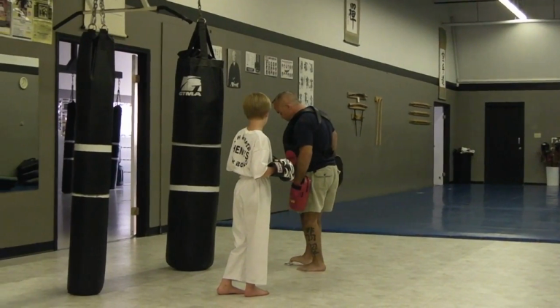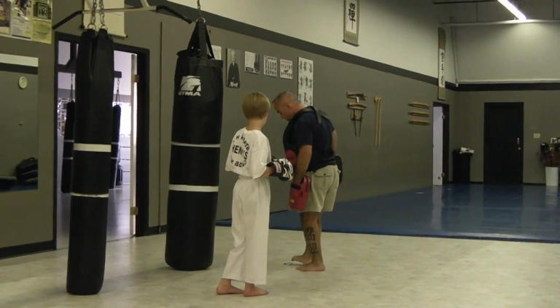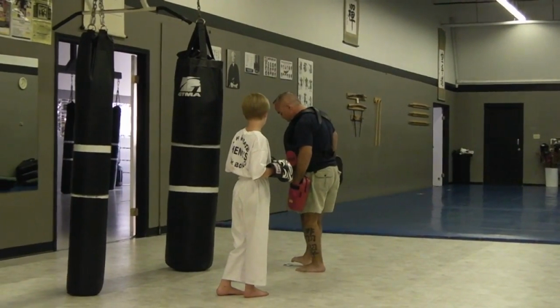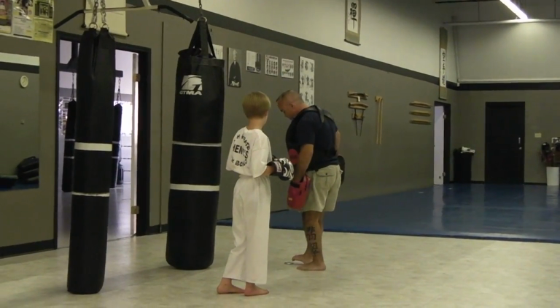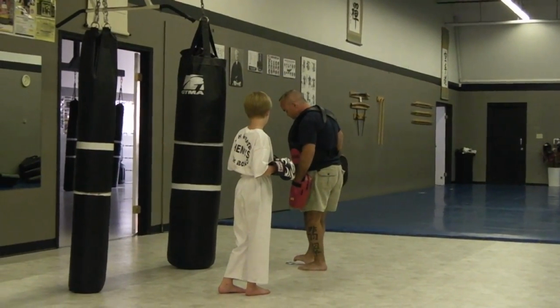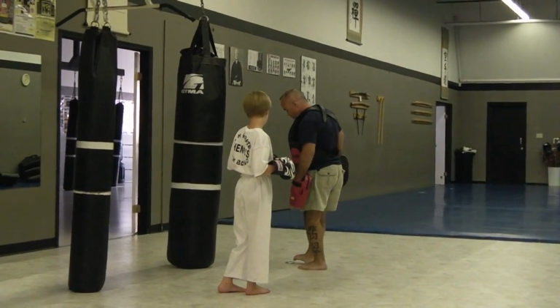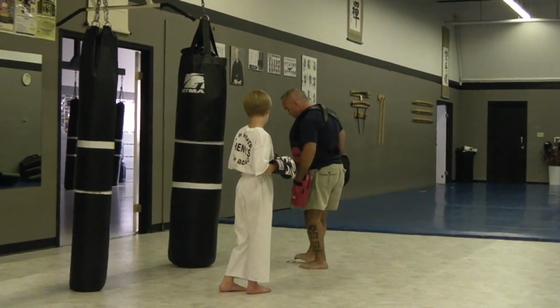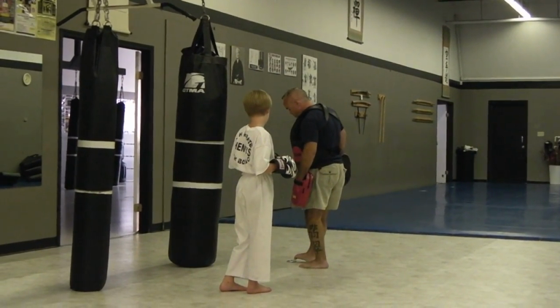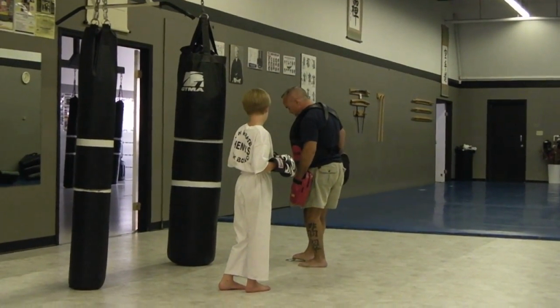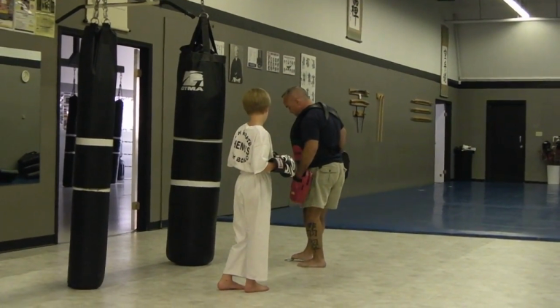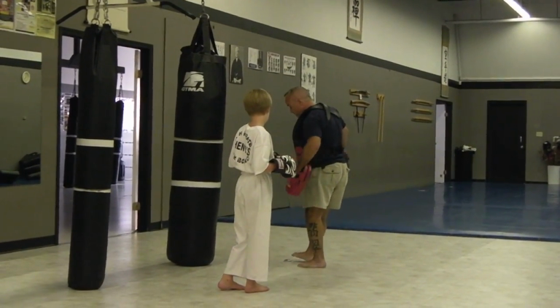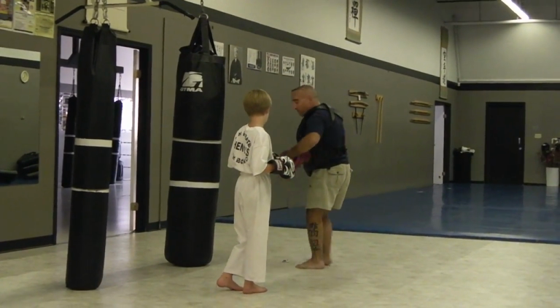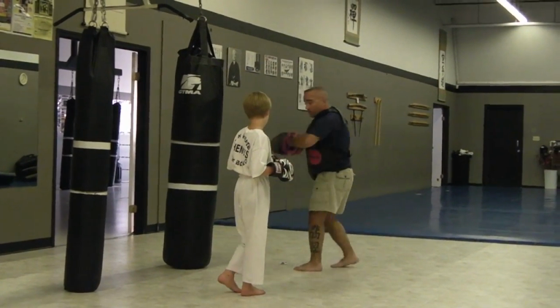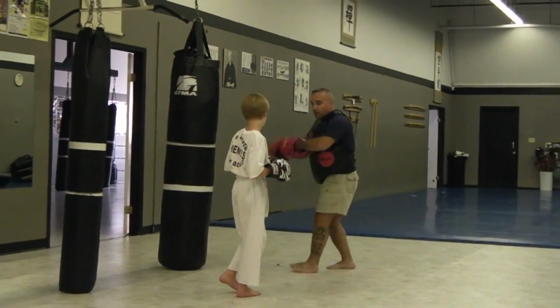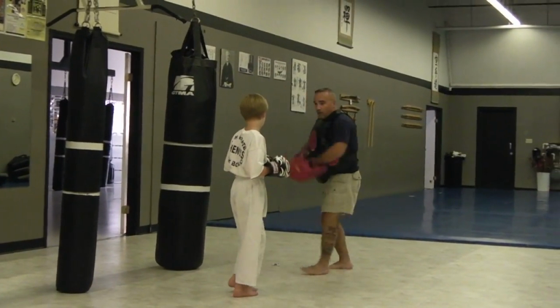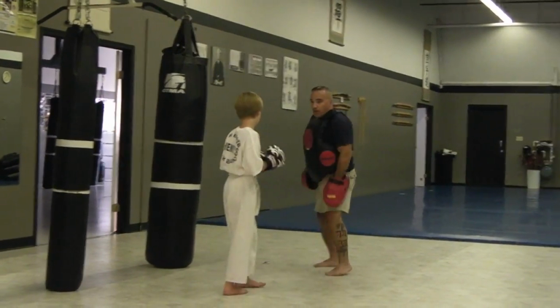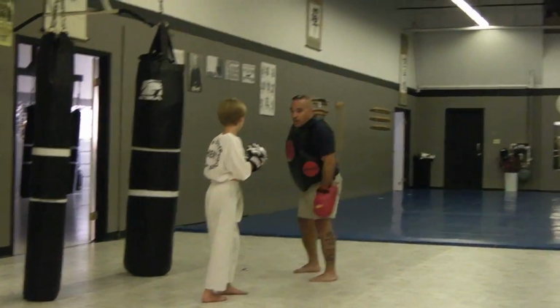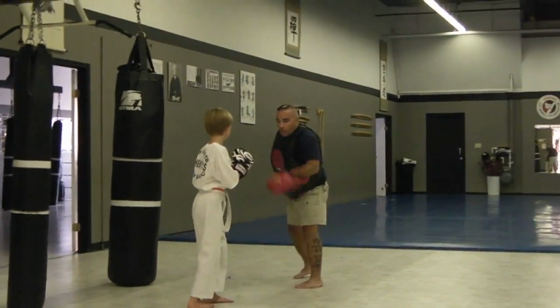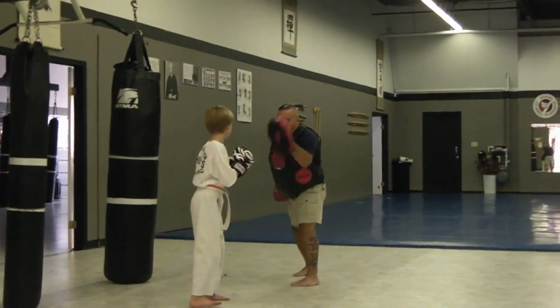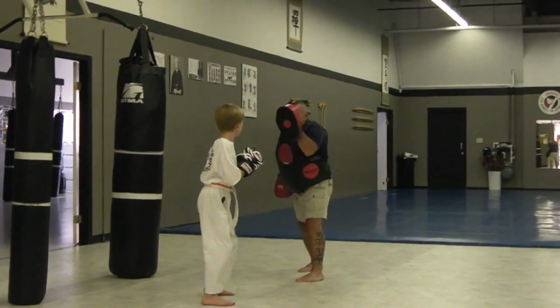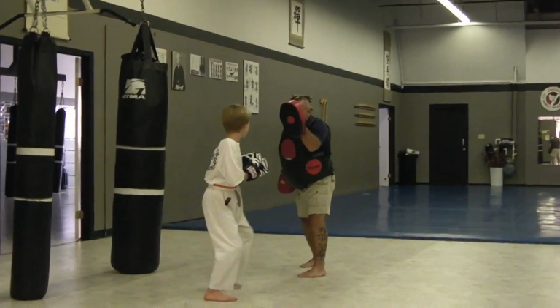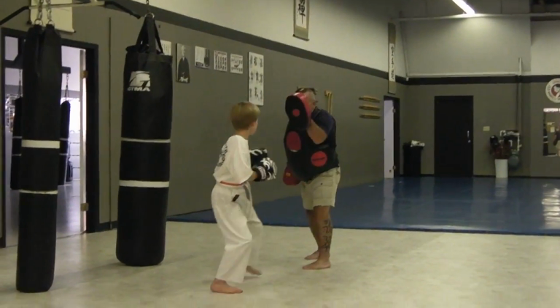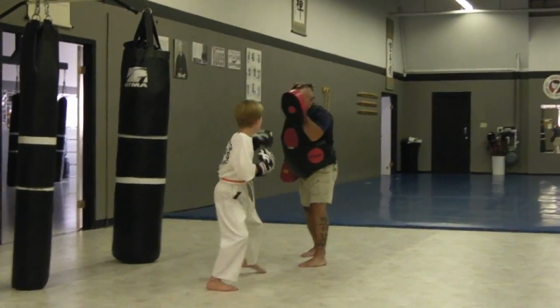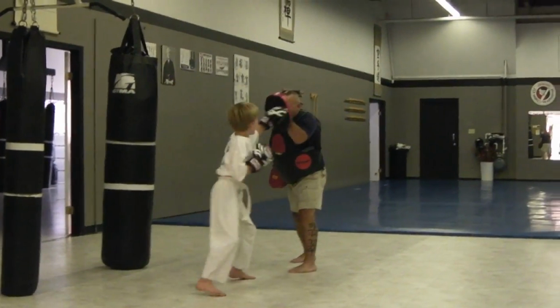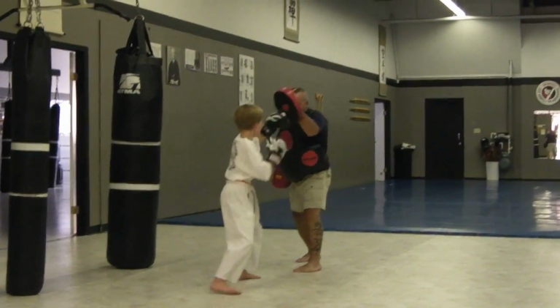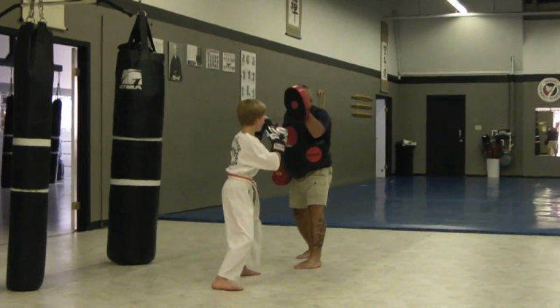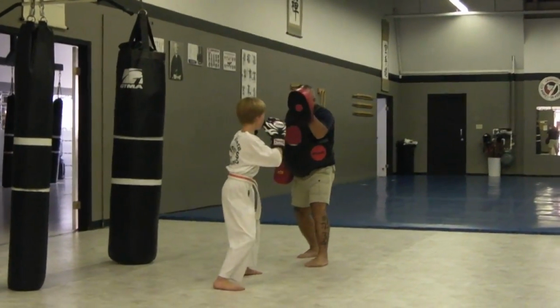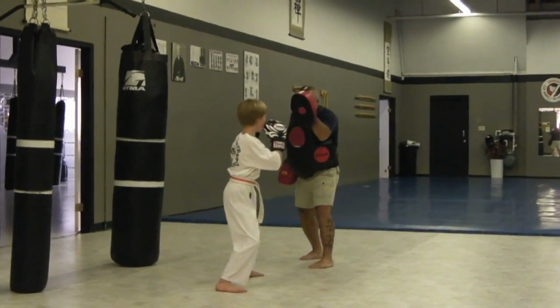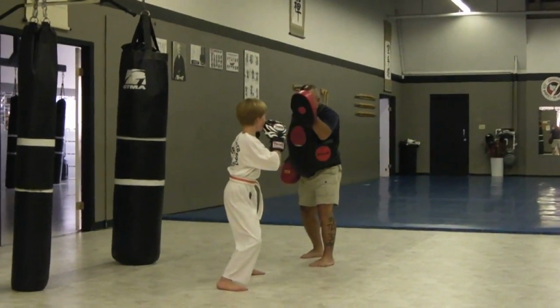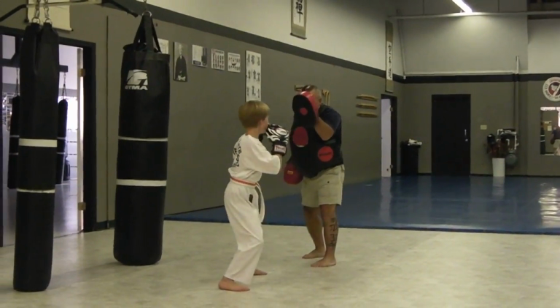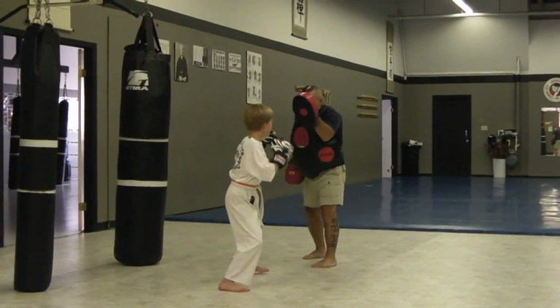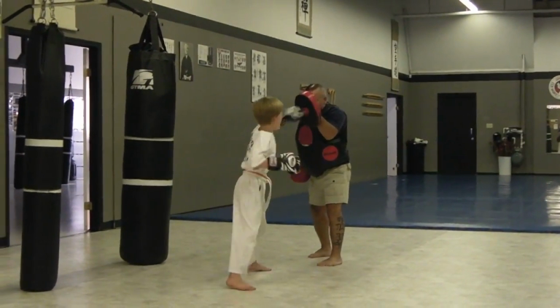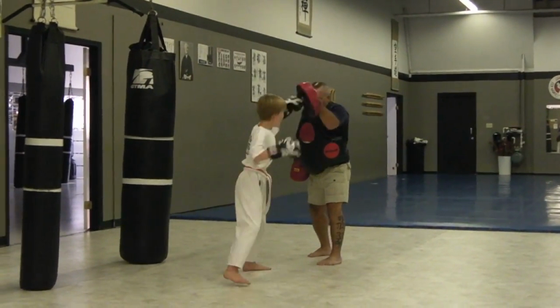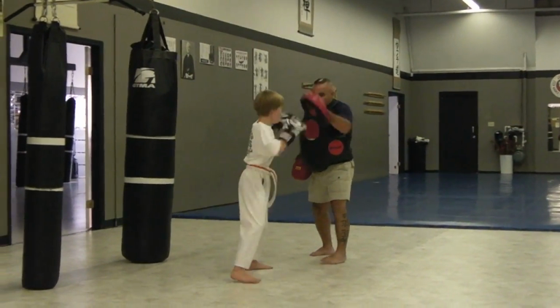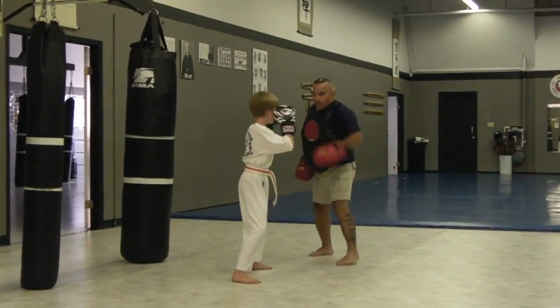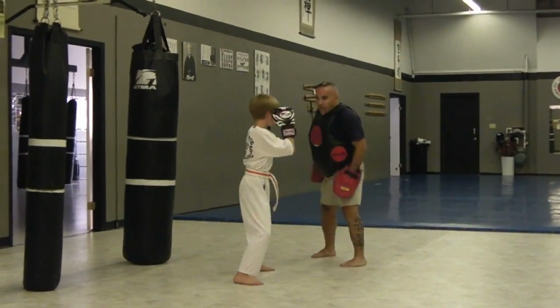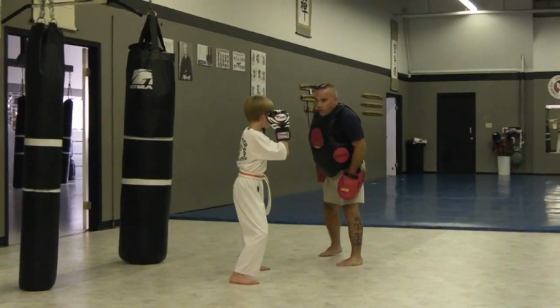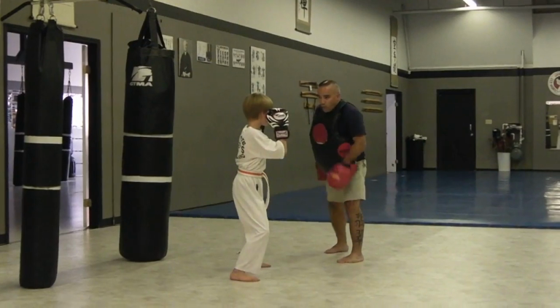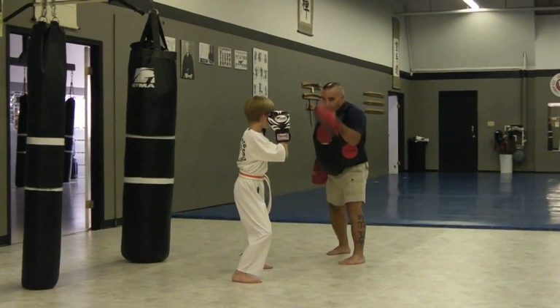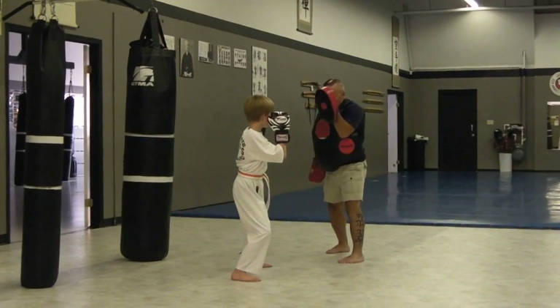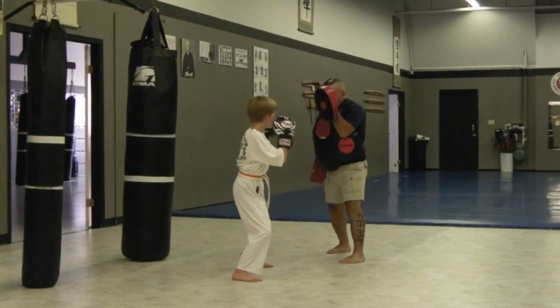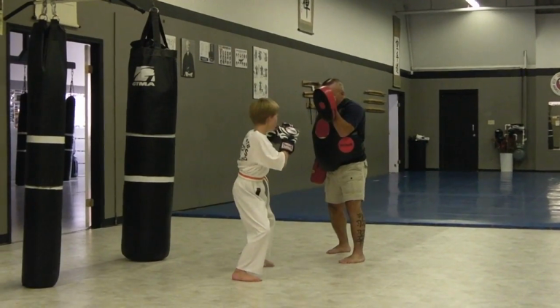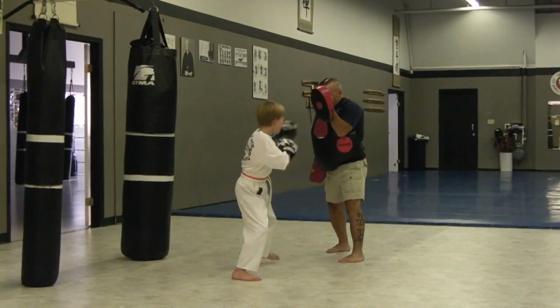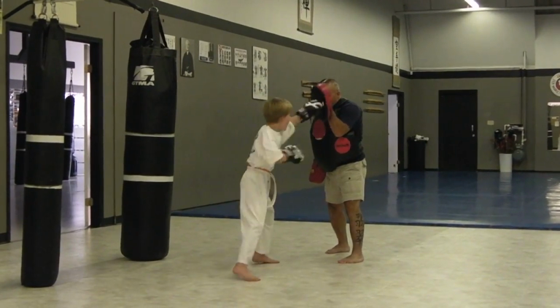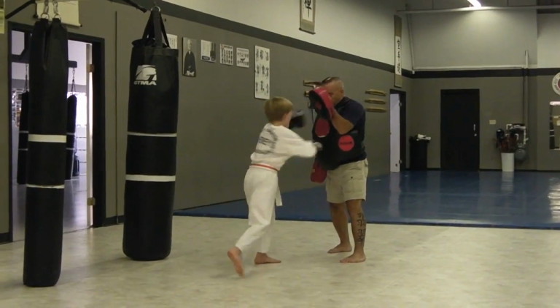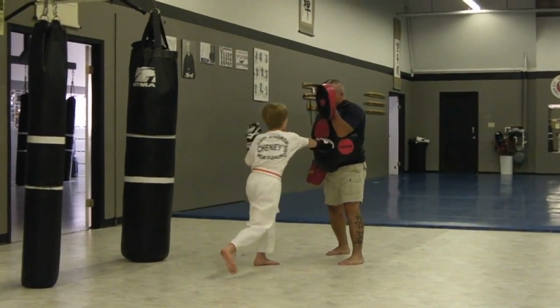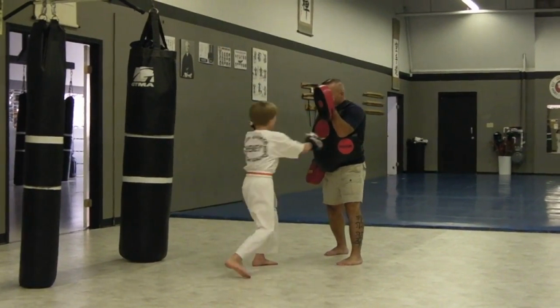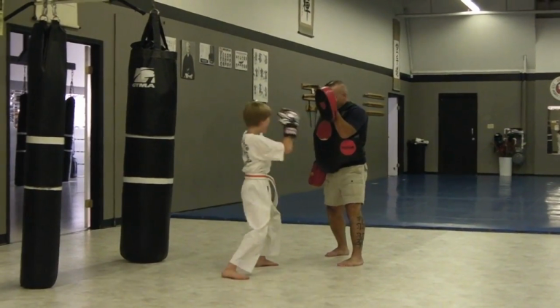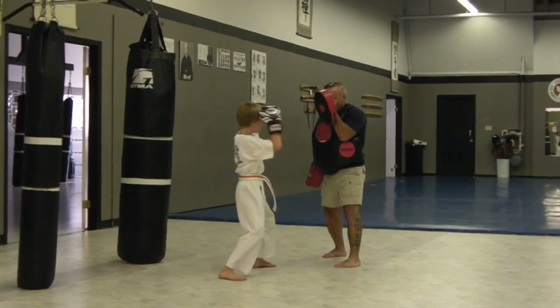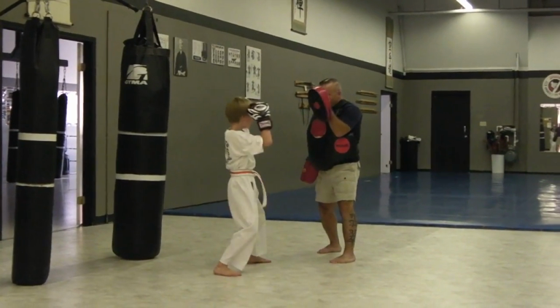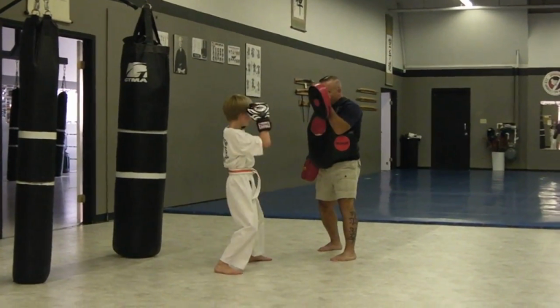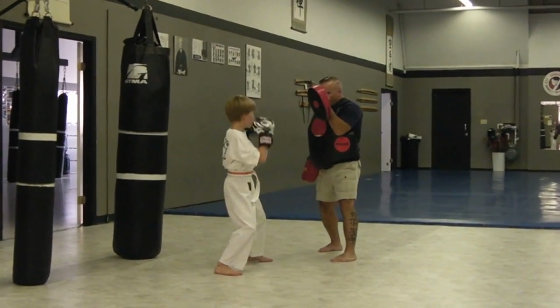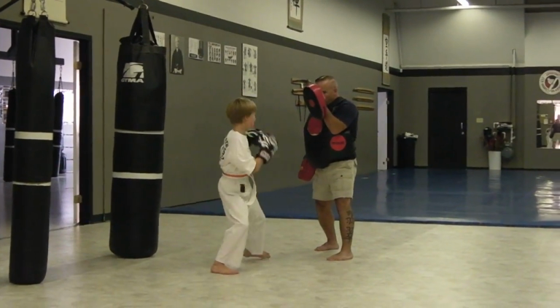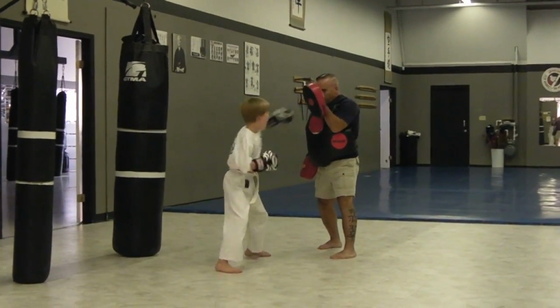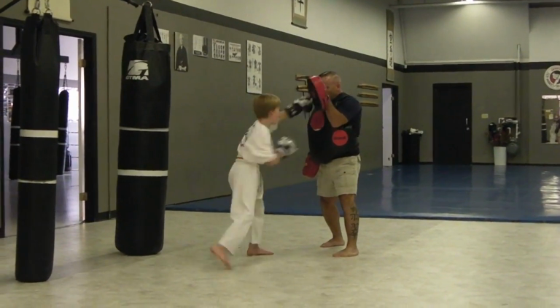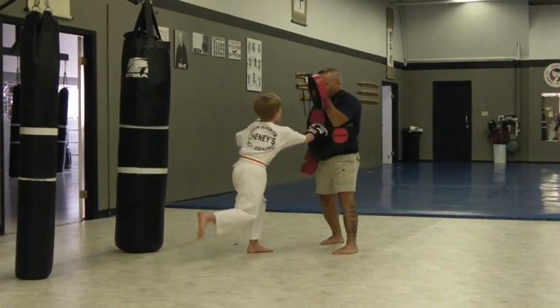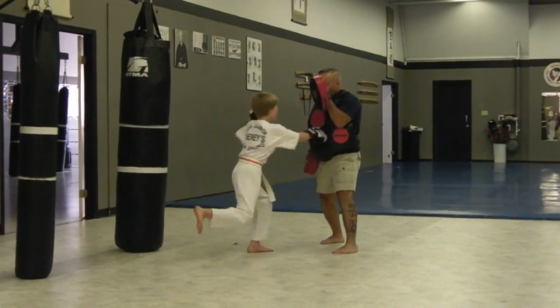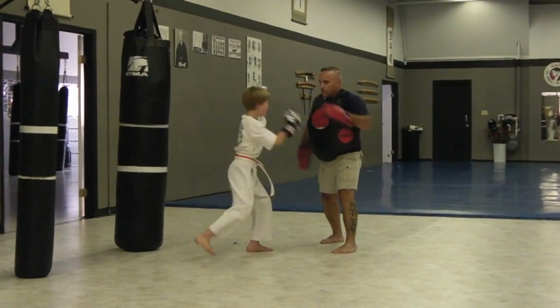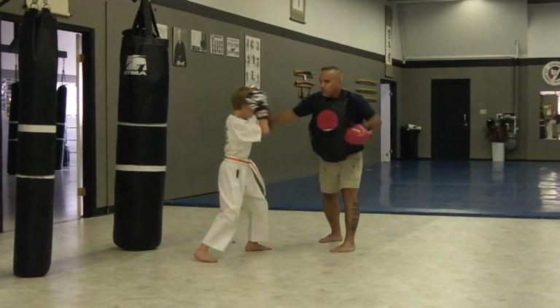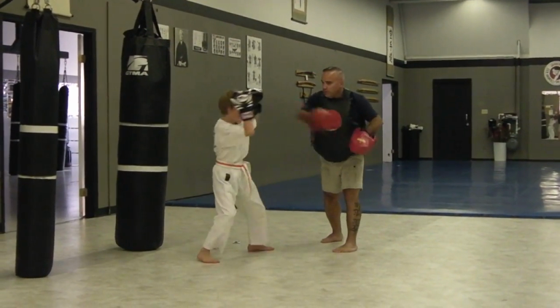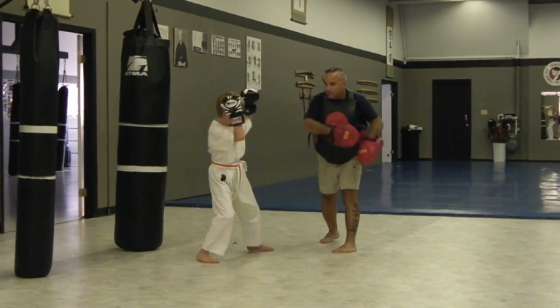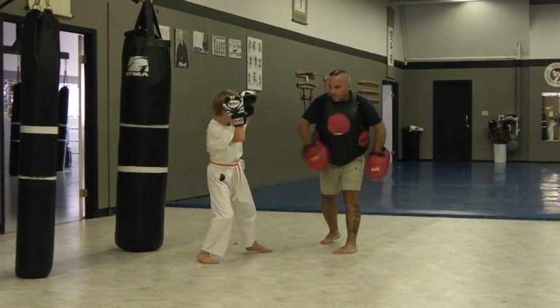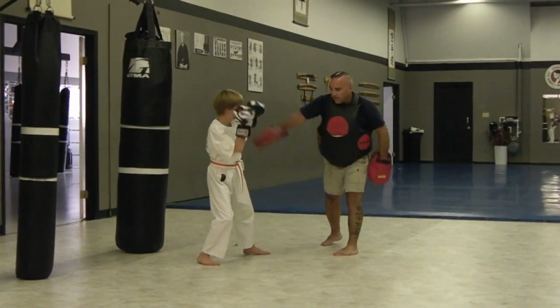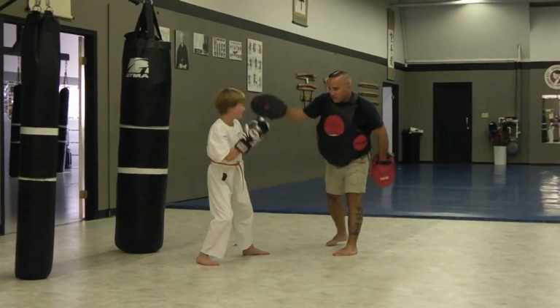All right, here's your arm with that. Ready? And one. One. Get high there. Get high there. Get out of here.